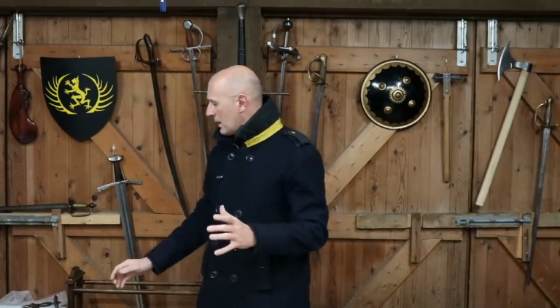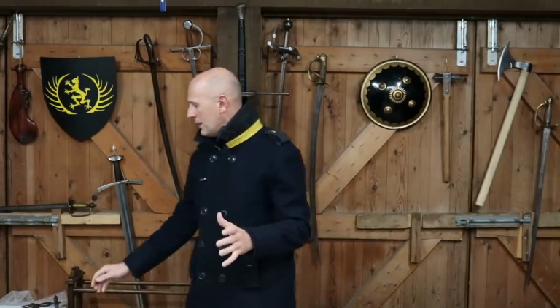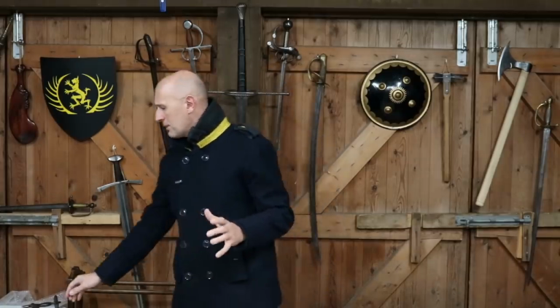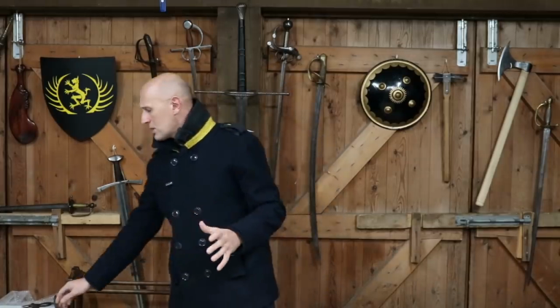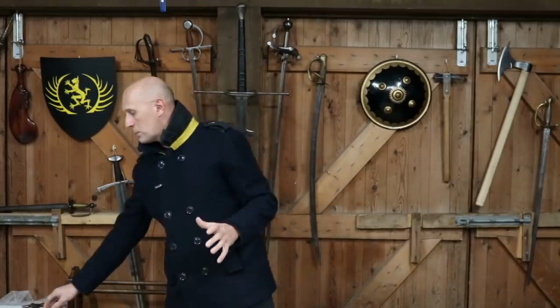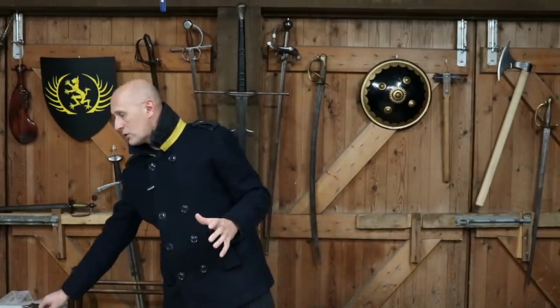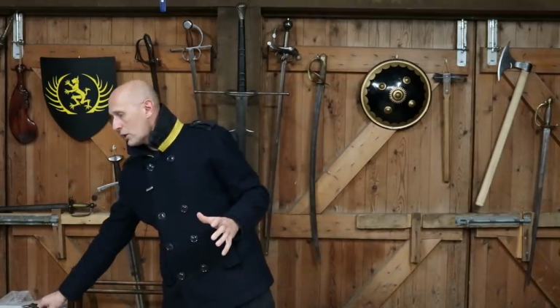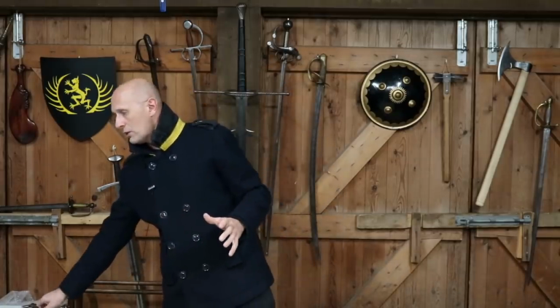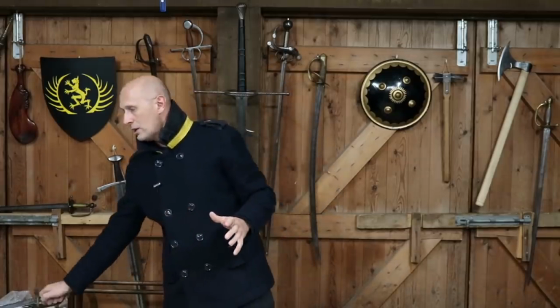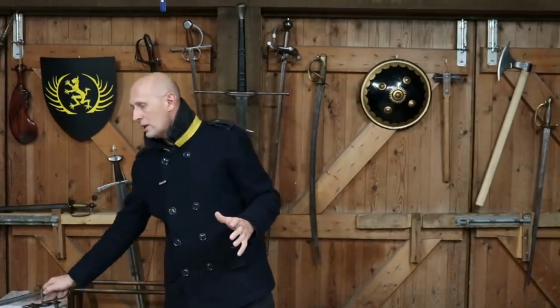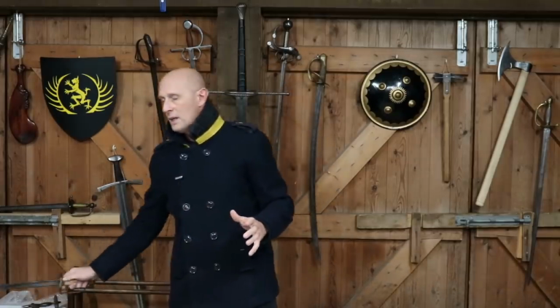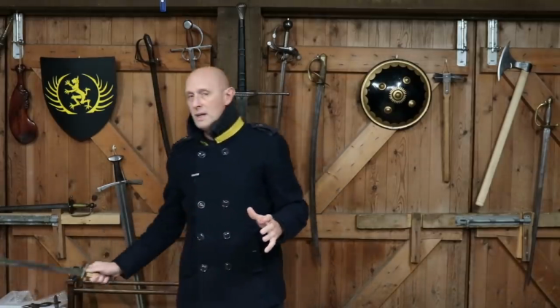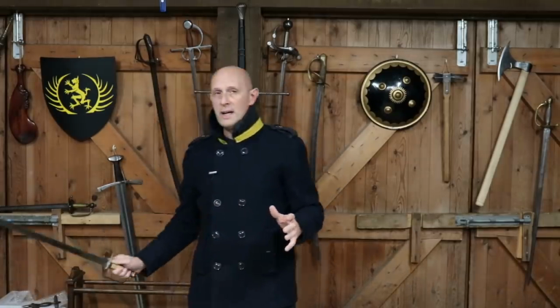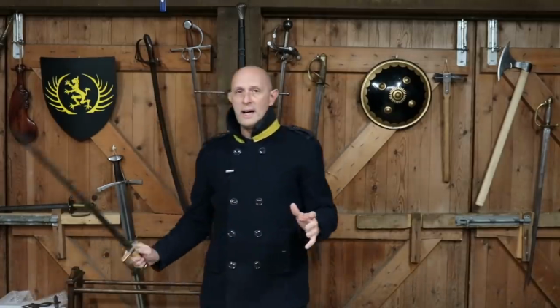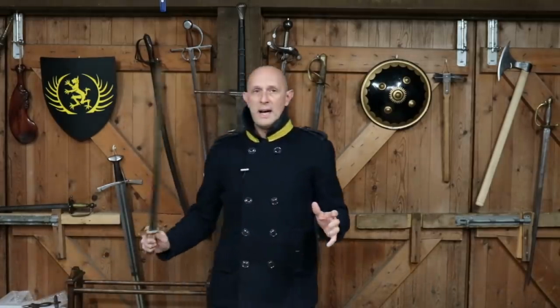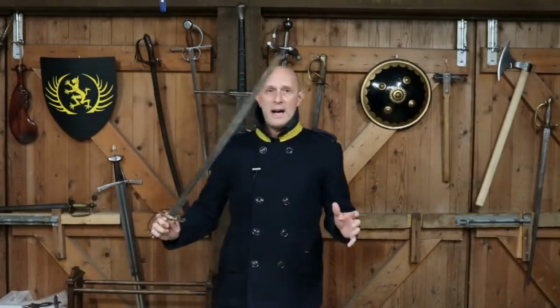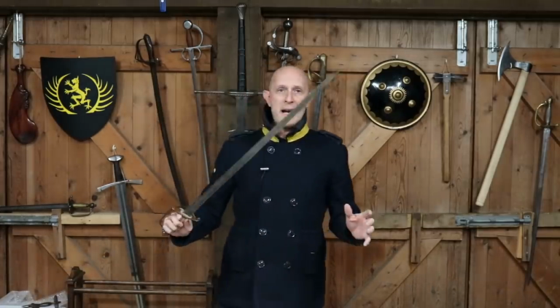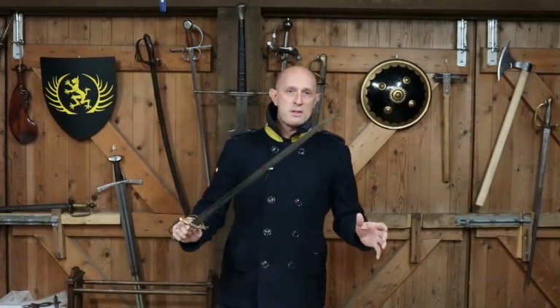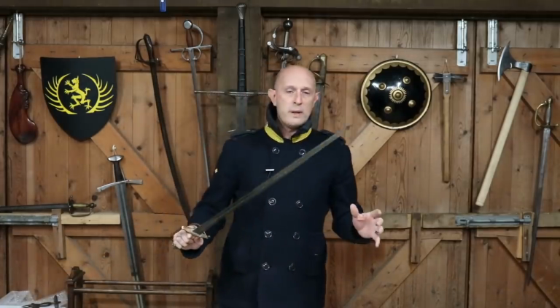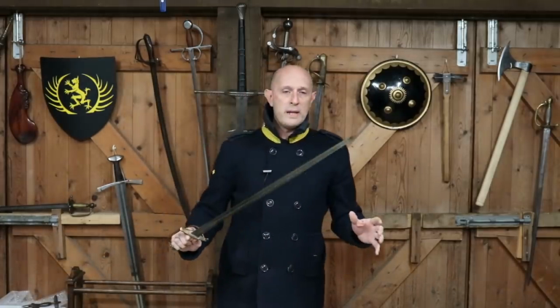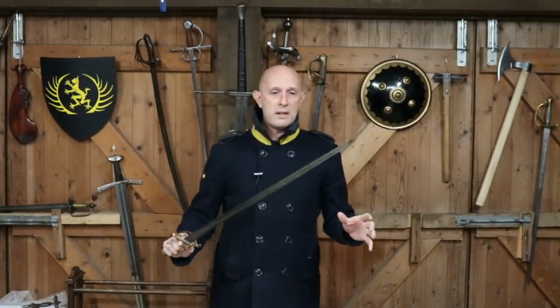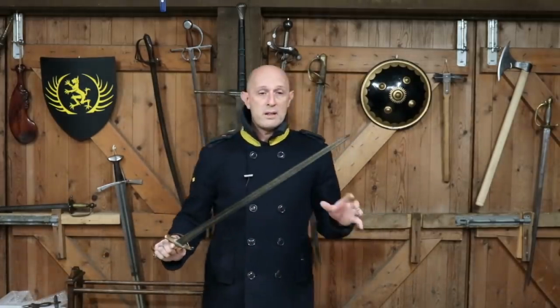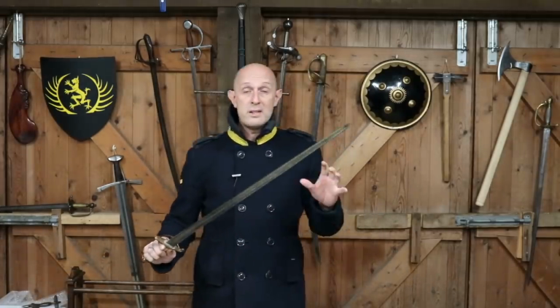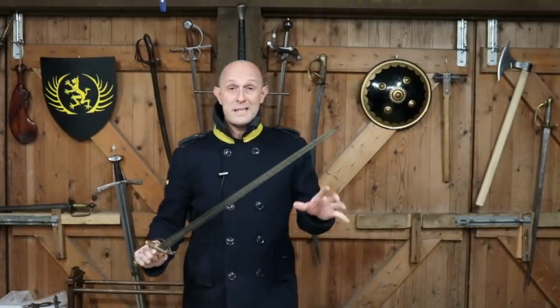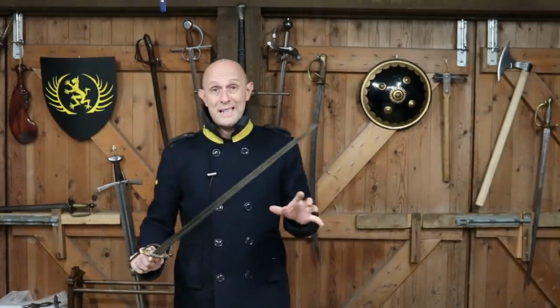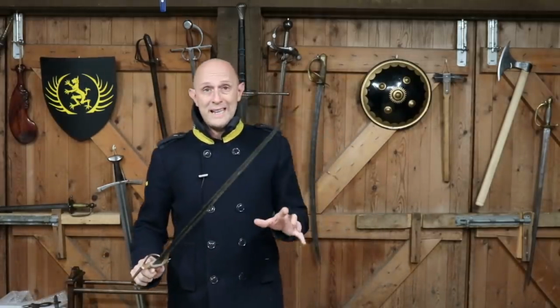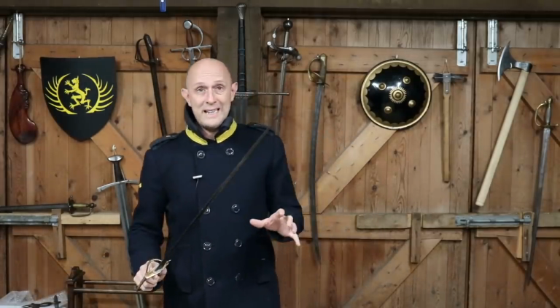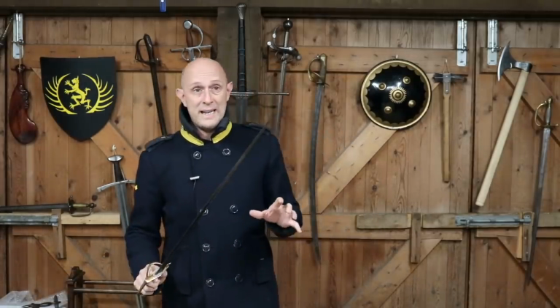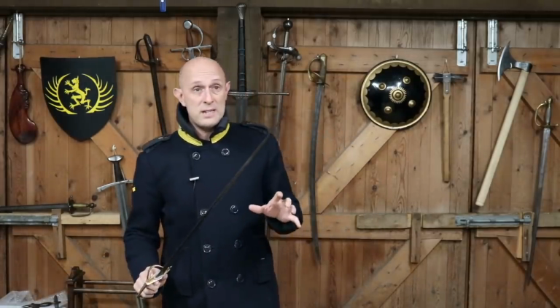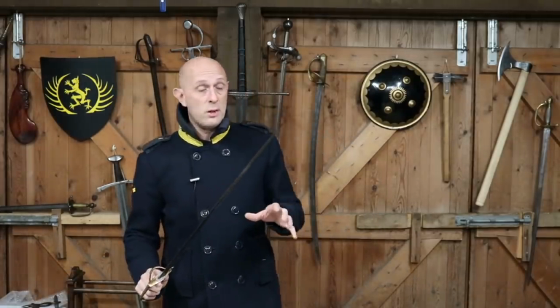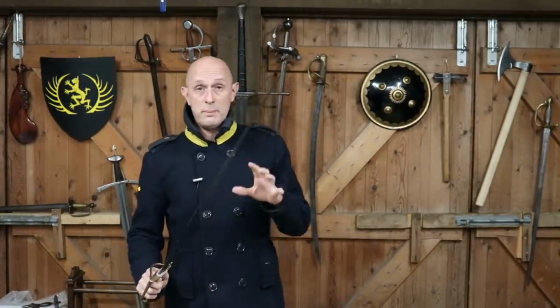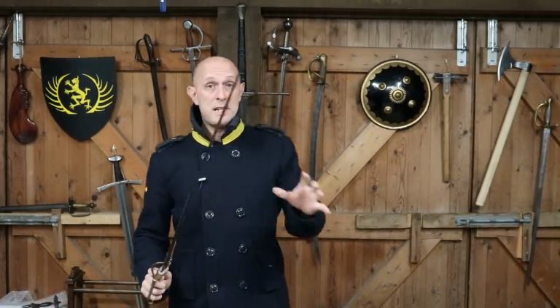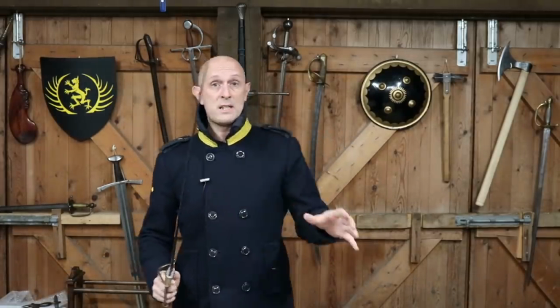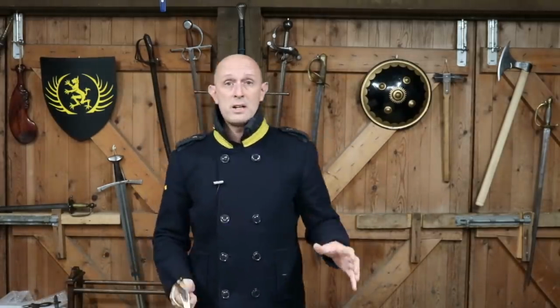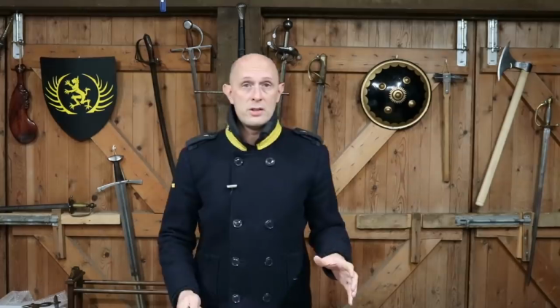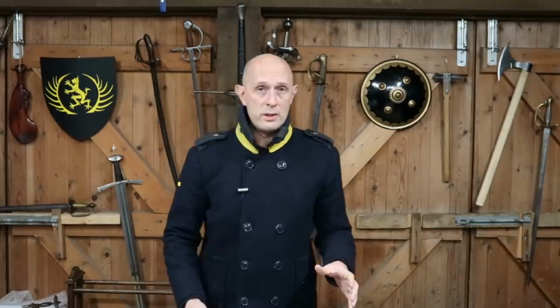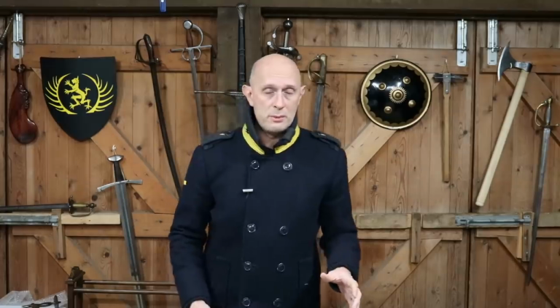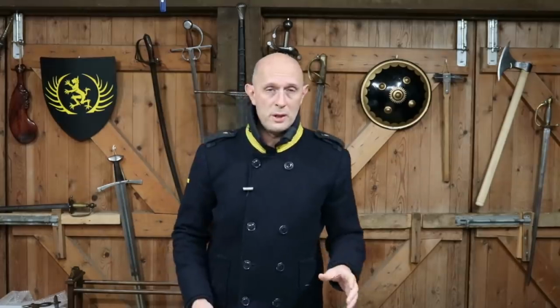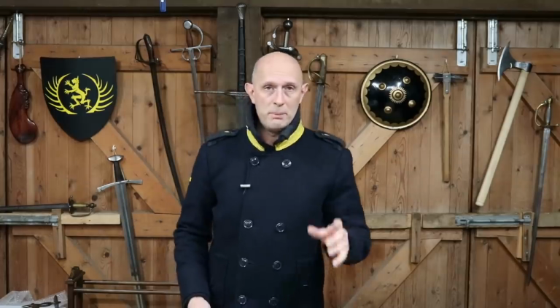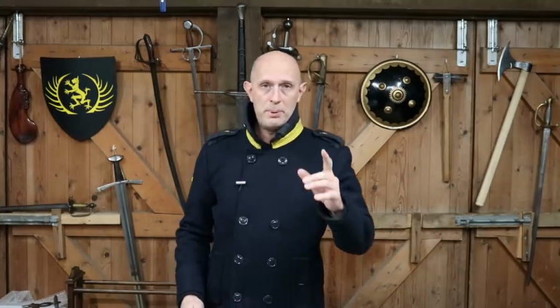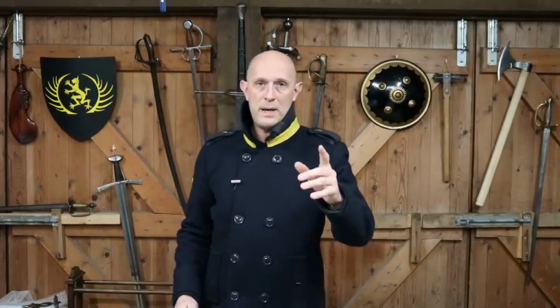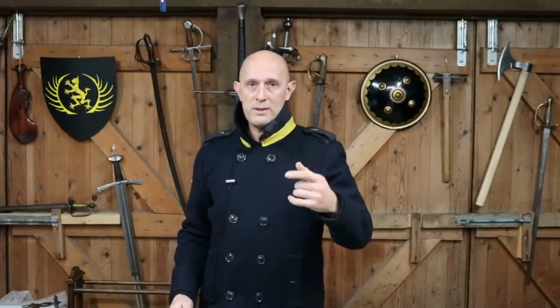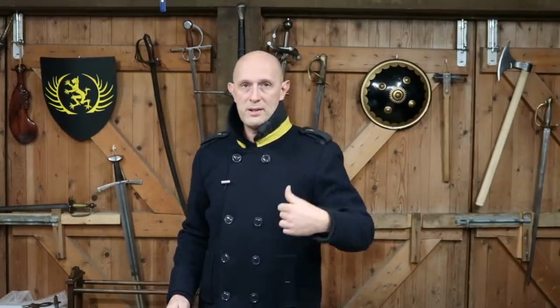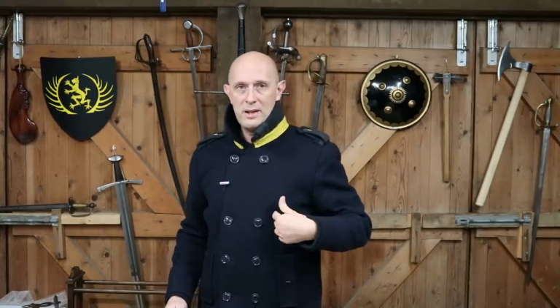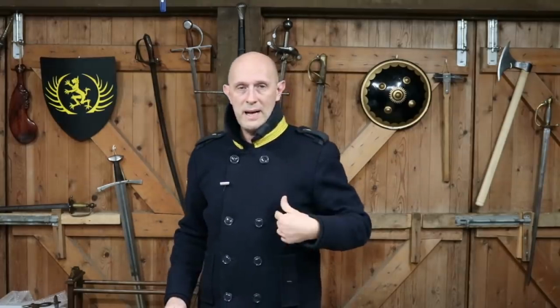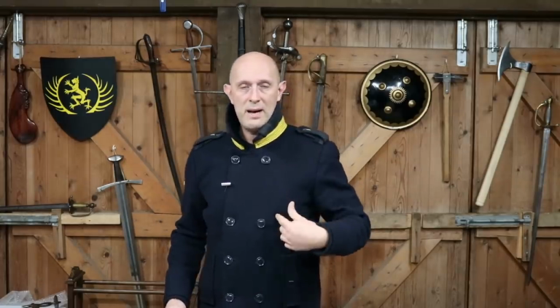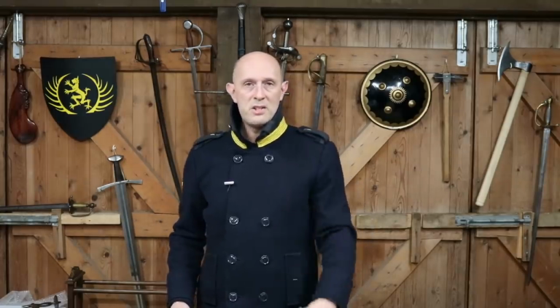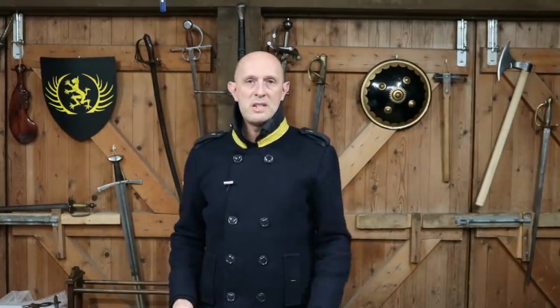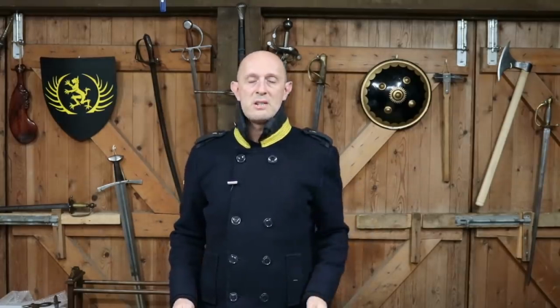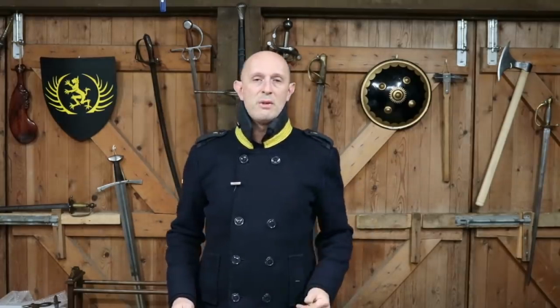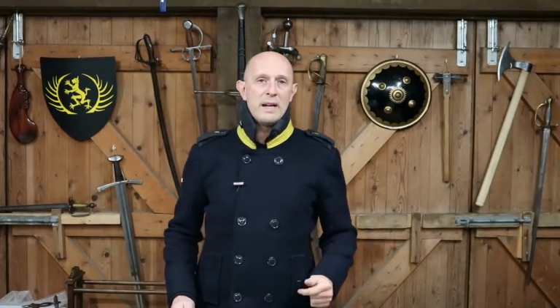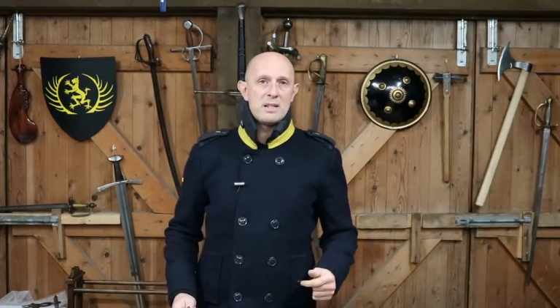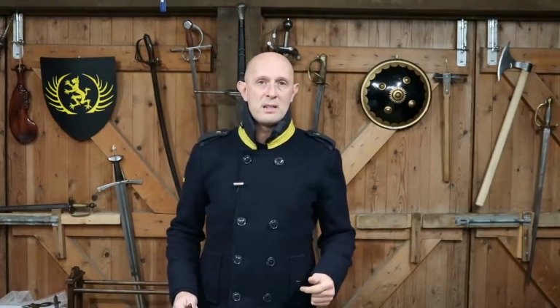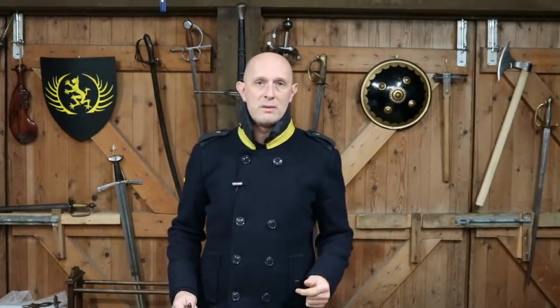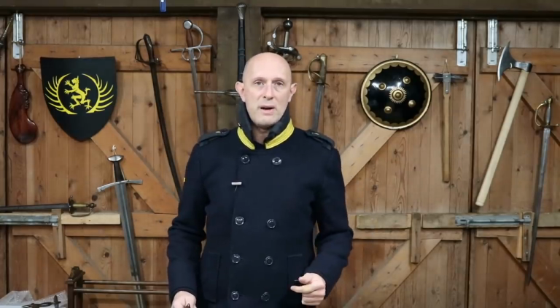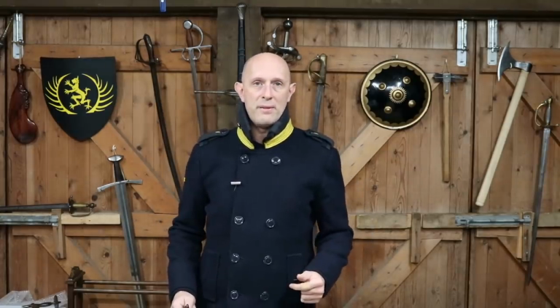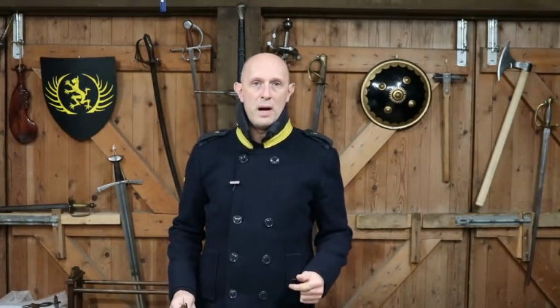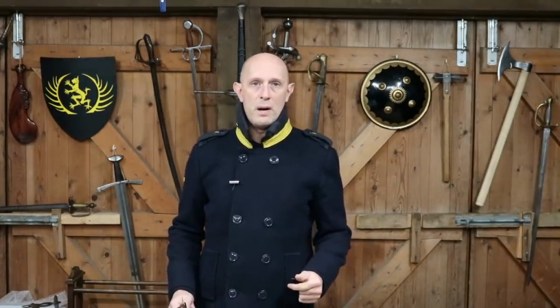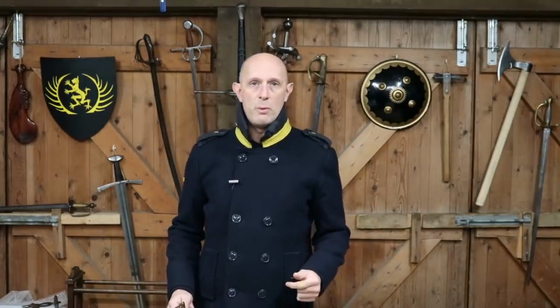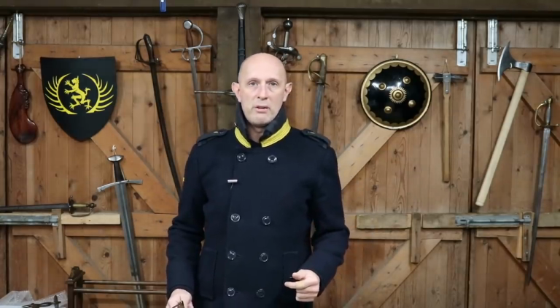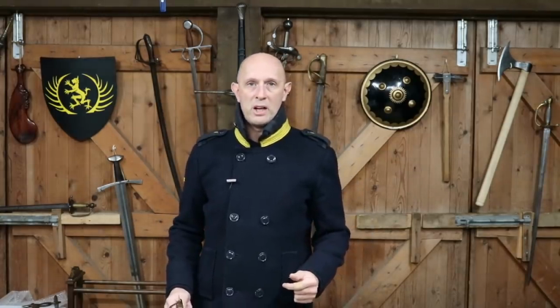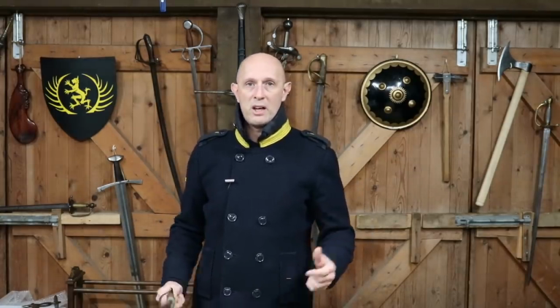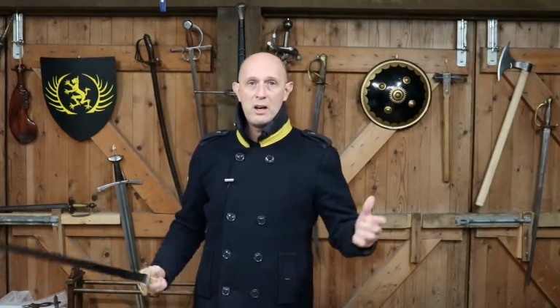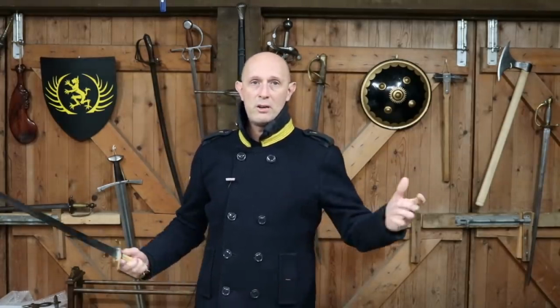Now the Spadroon, as we concede, is not the best cutter in the world. But how does this relate to the fact that I'm wearing a coat?